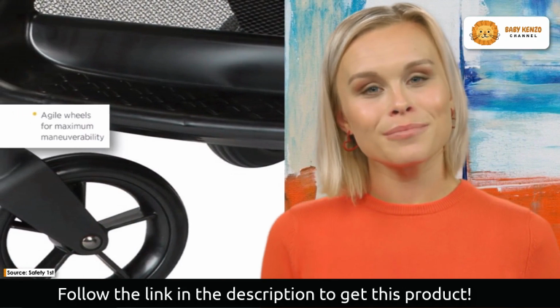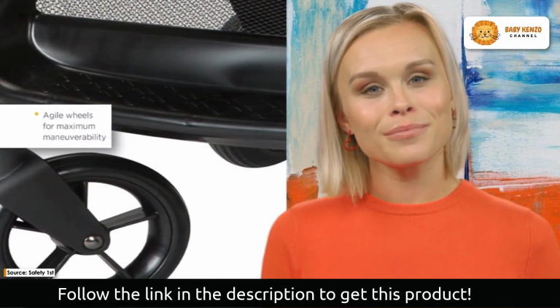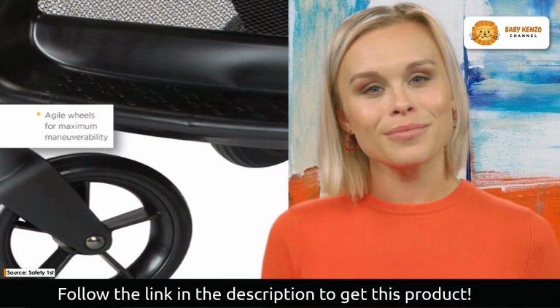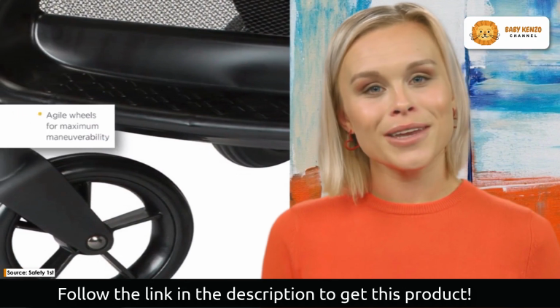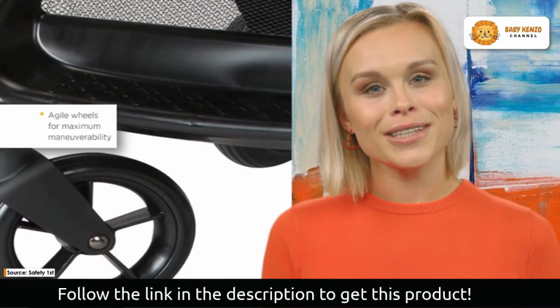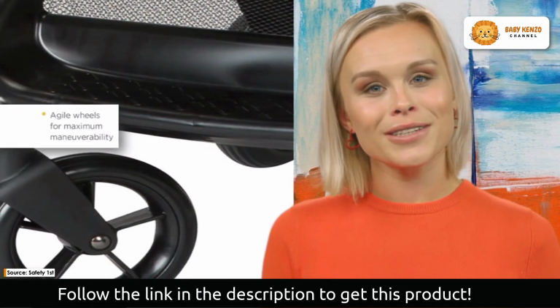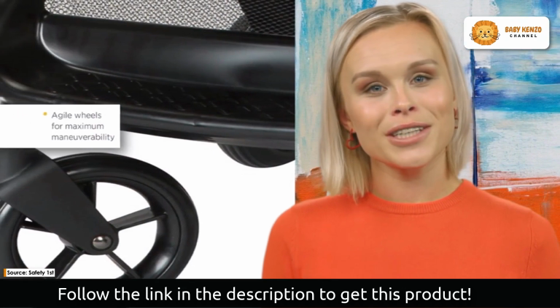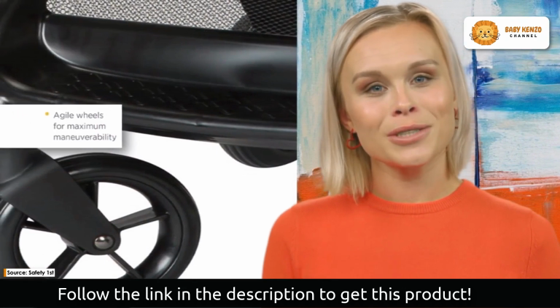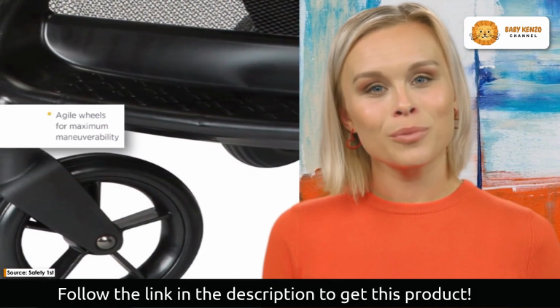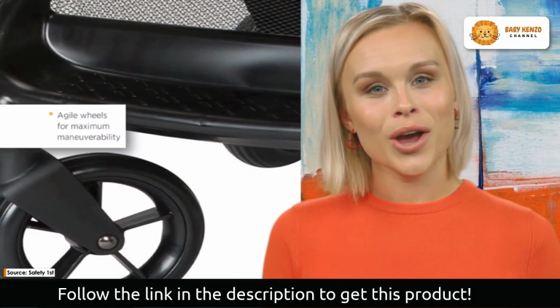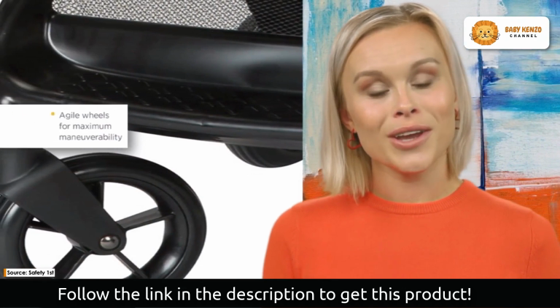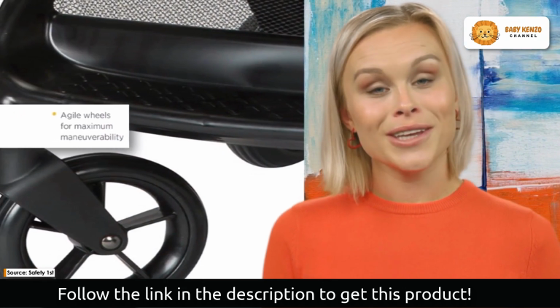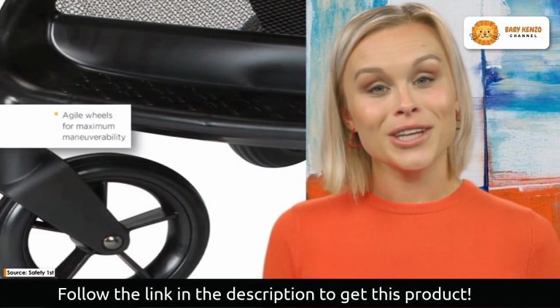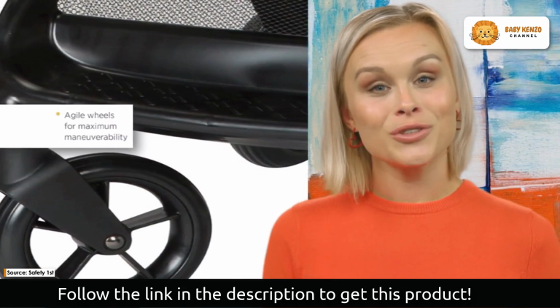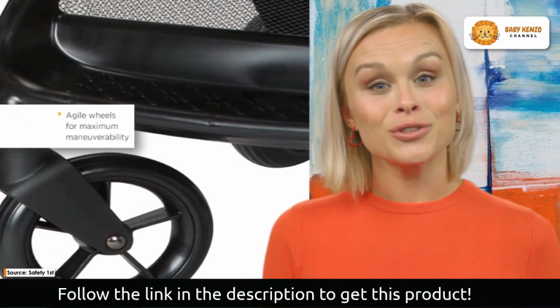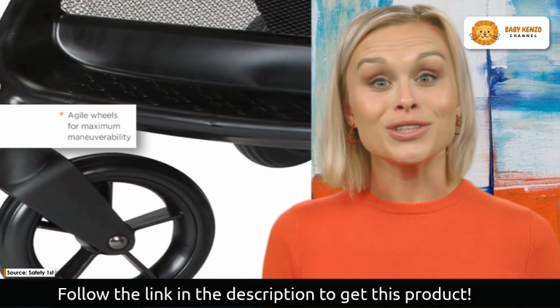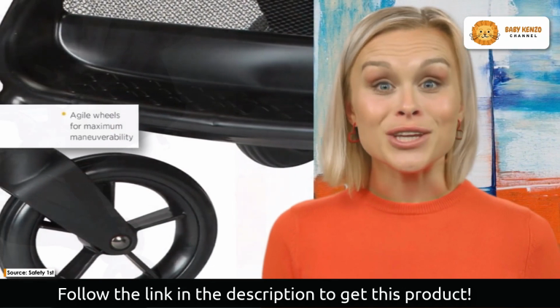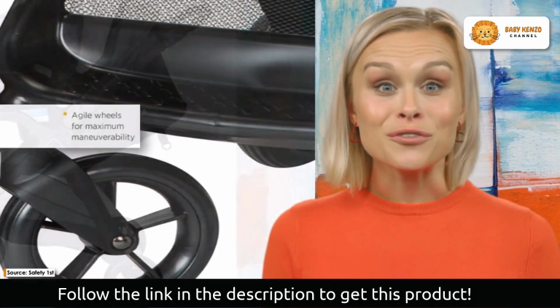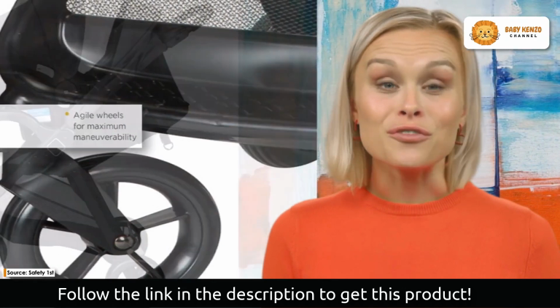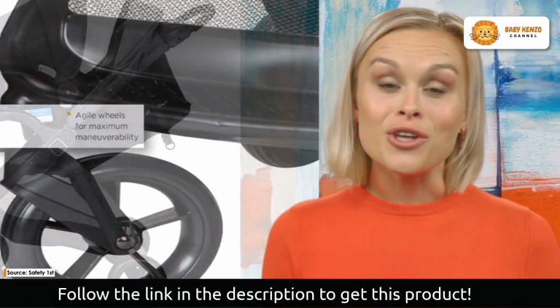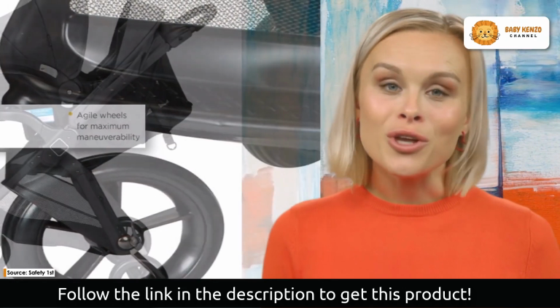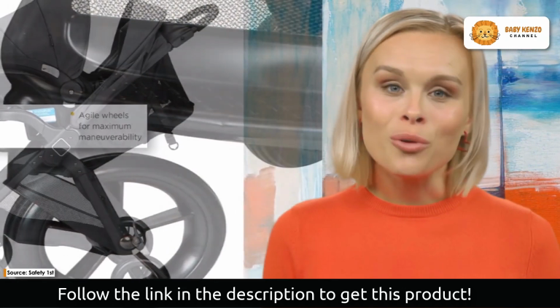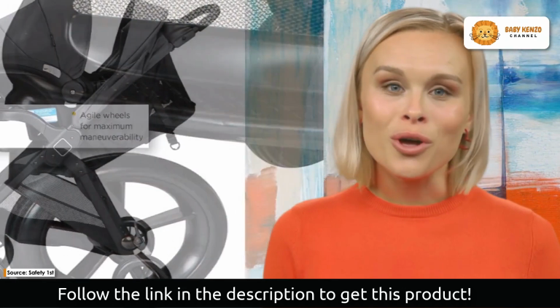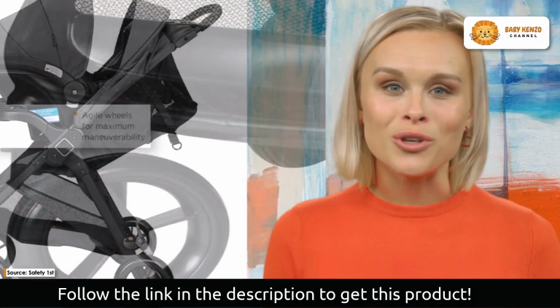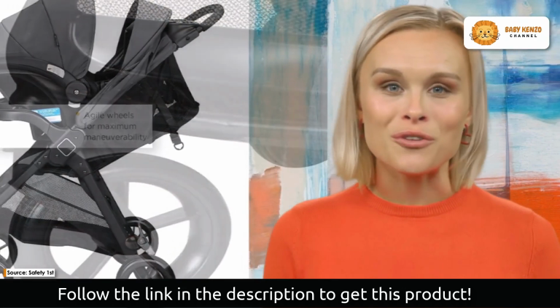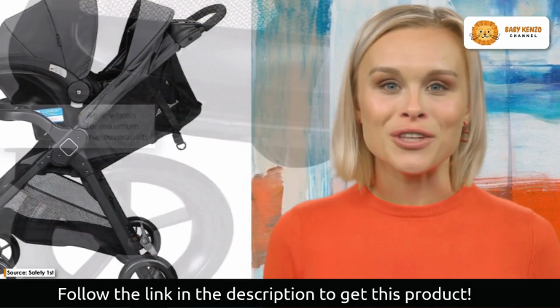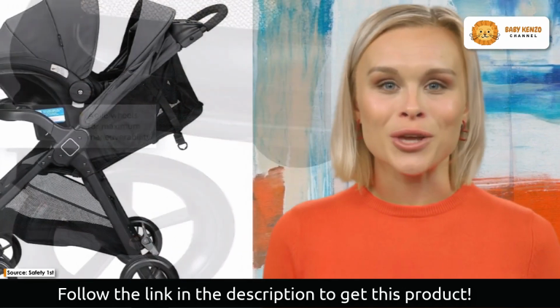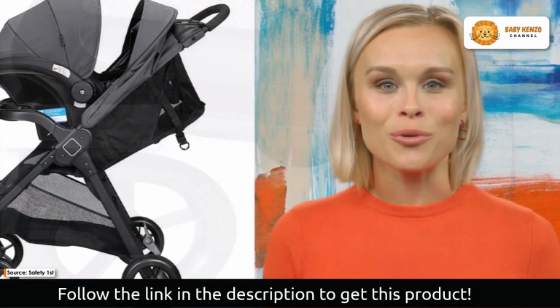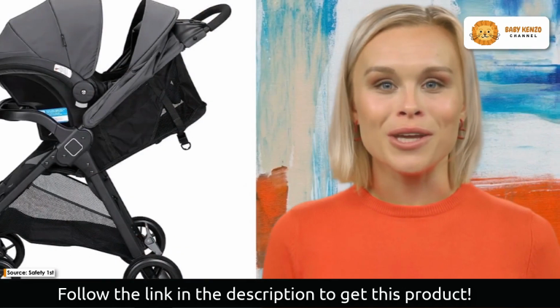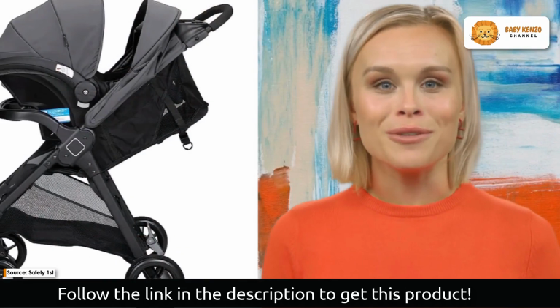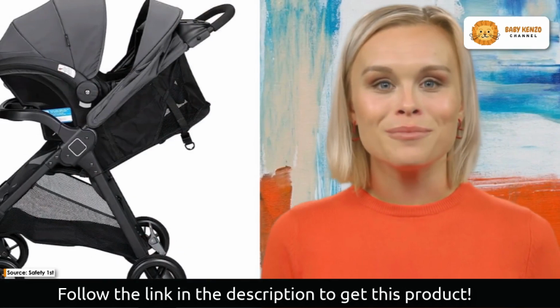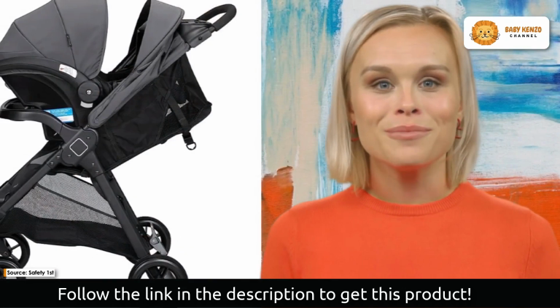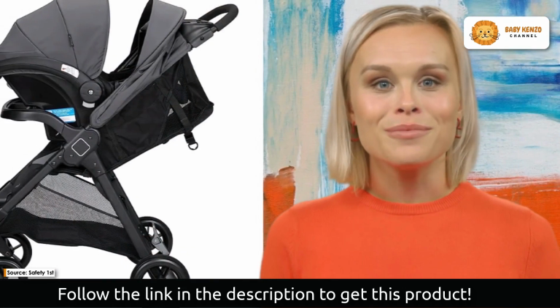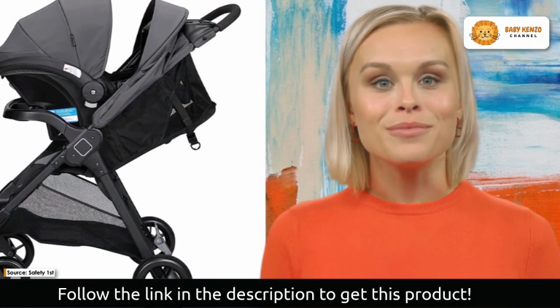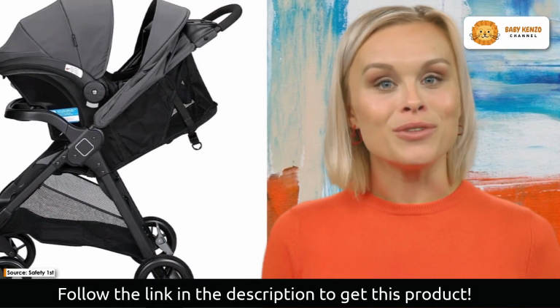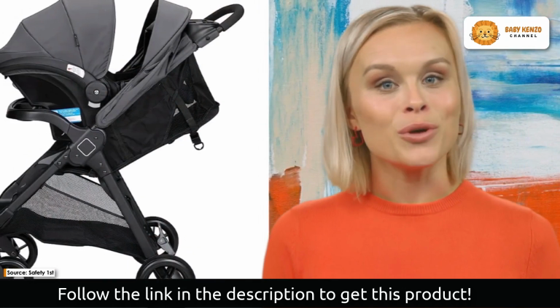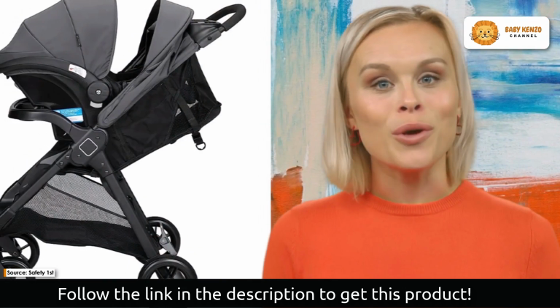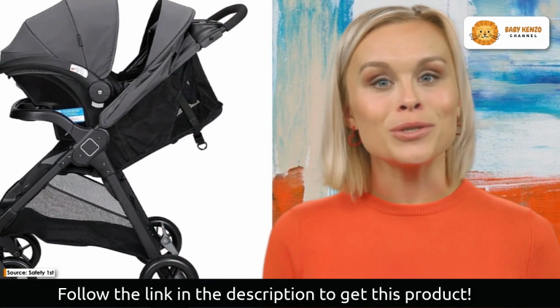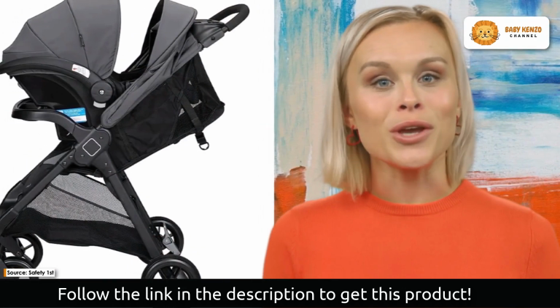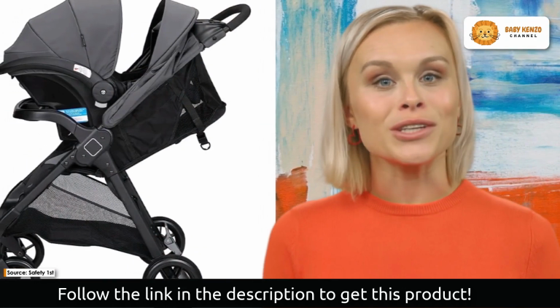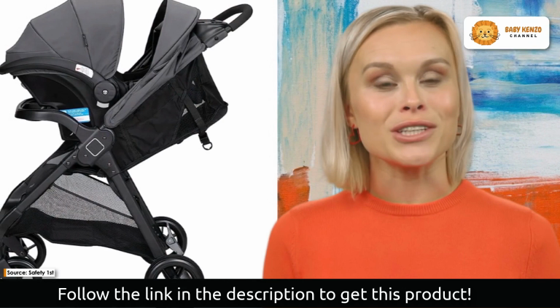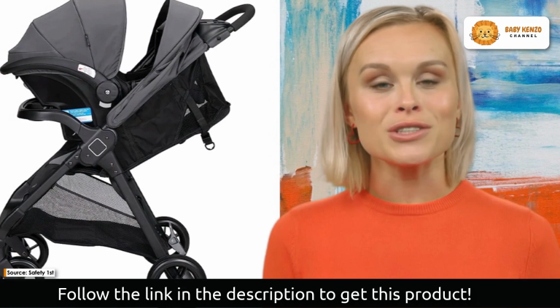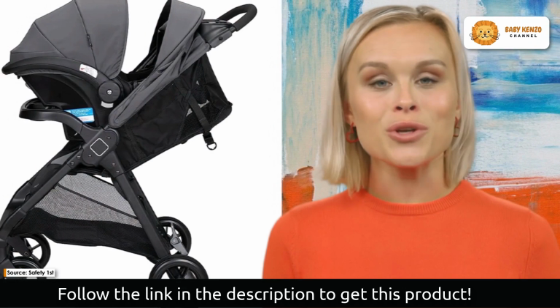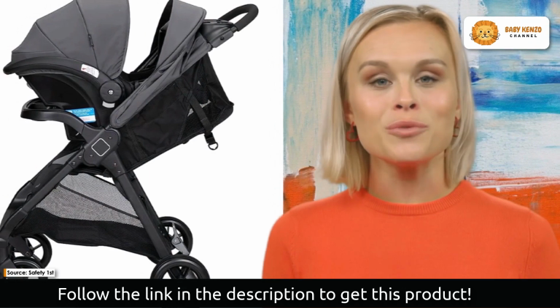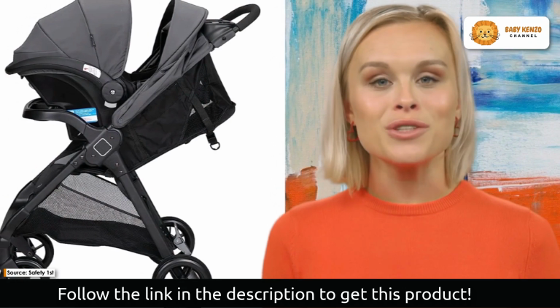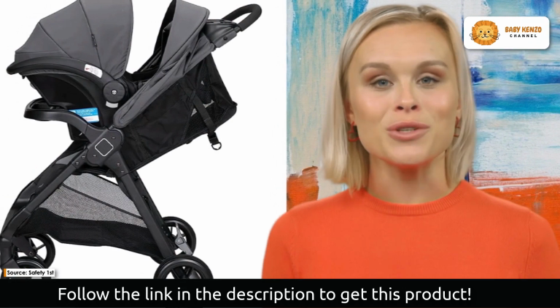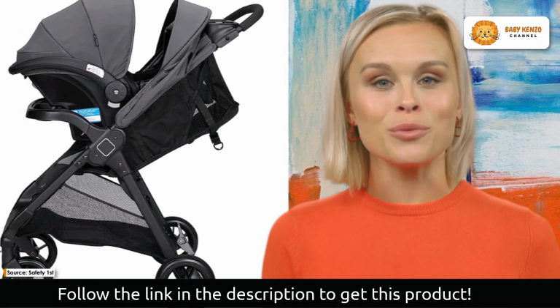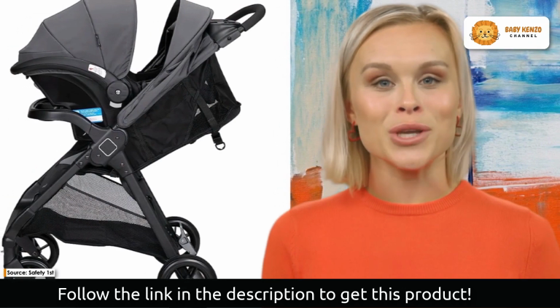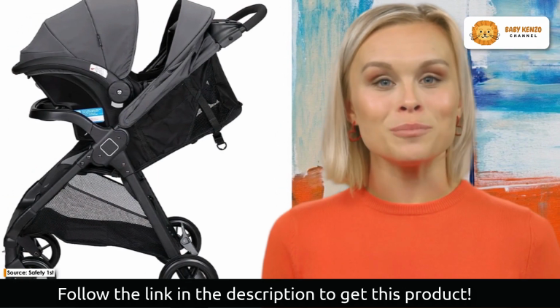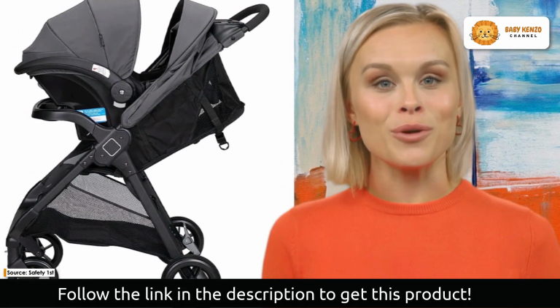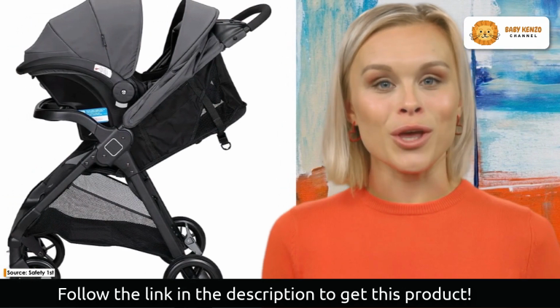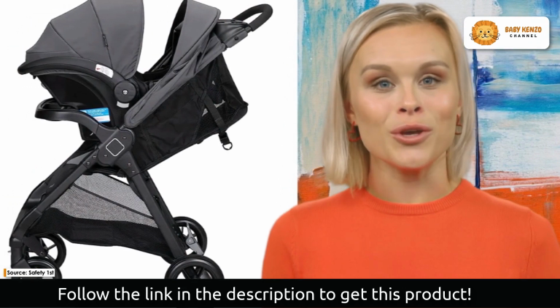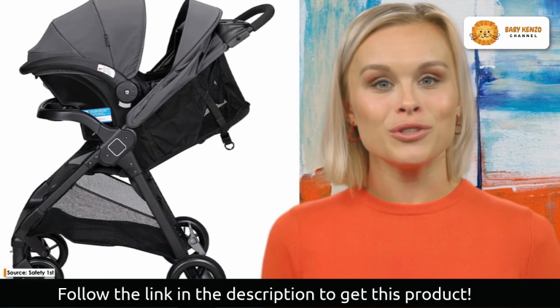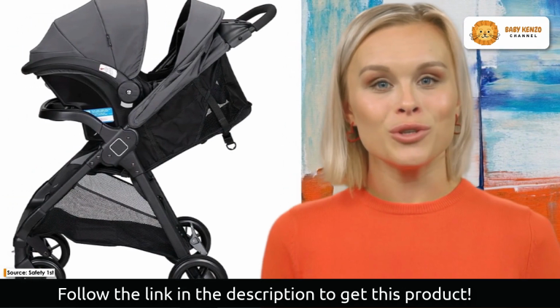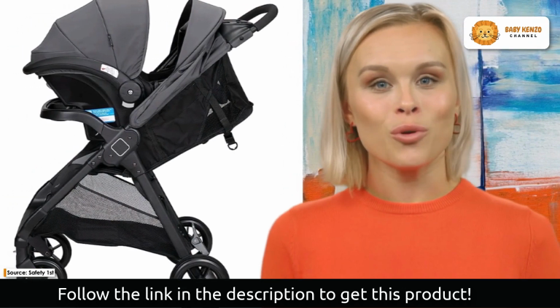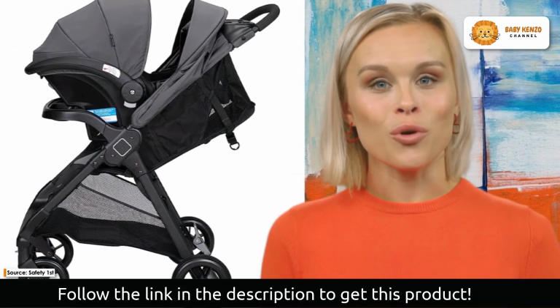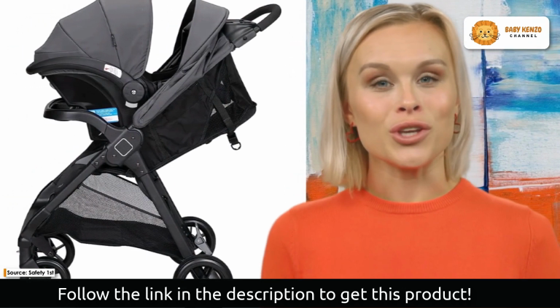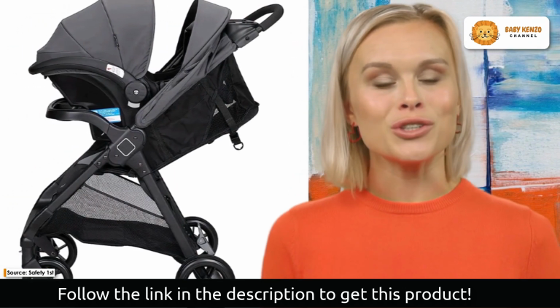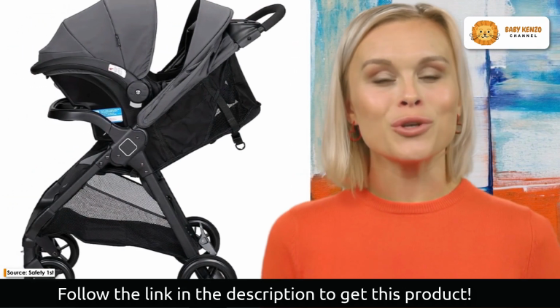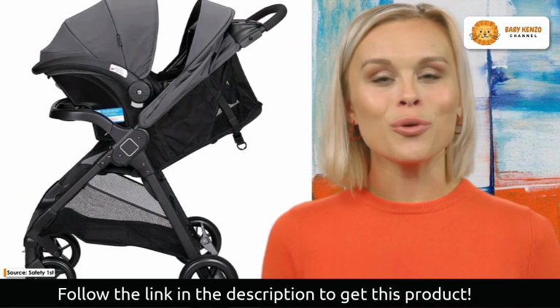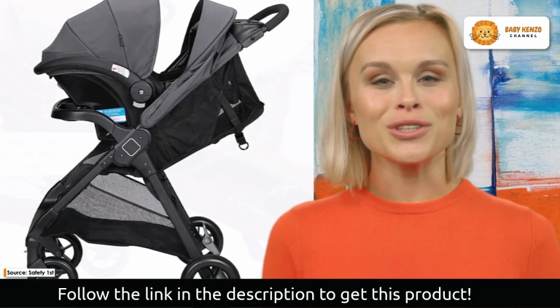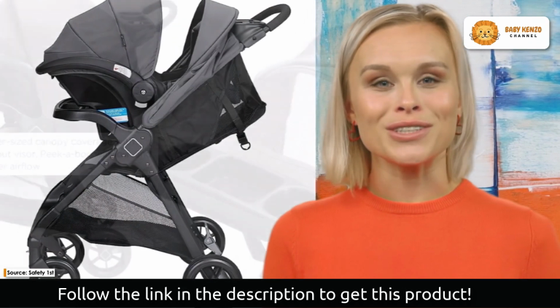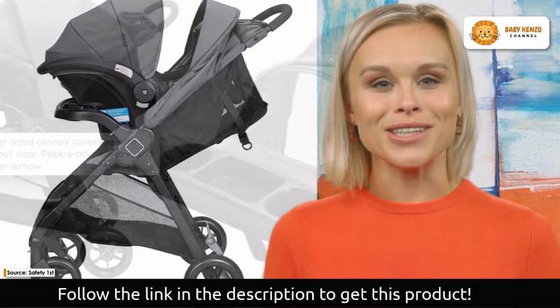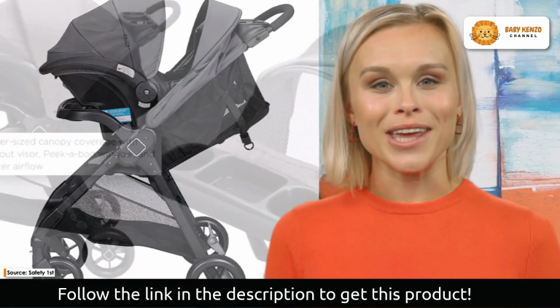Is this product interesting for you and your family? Click on the description link below to order yours today.